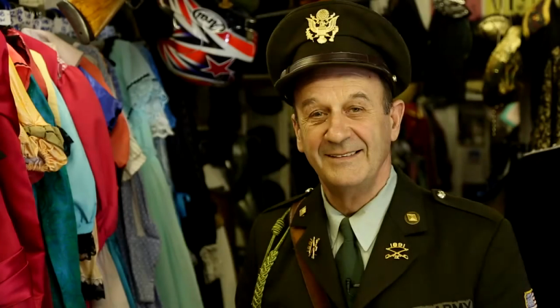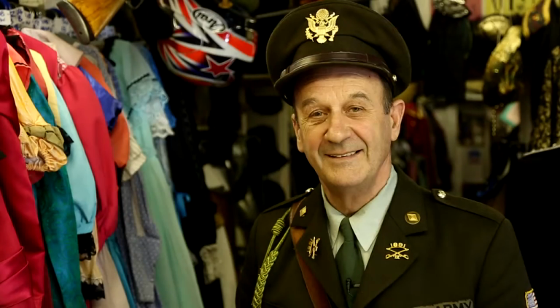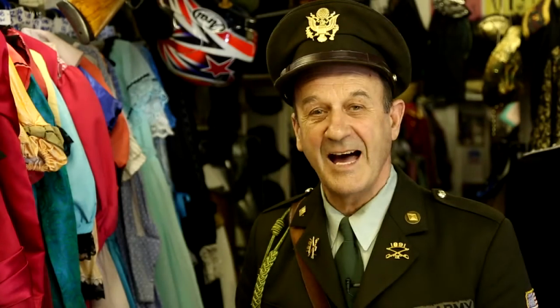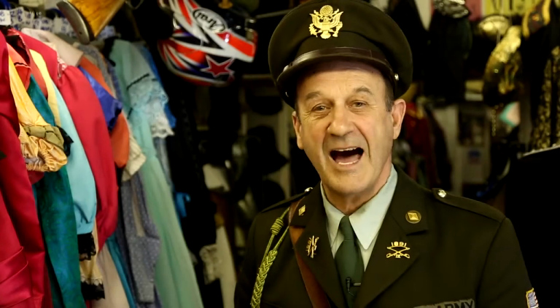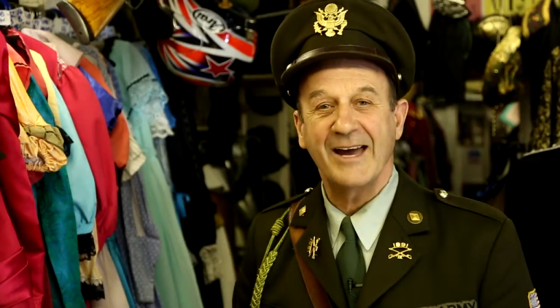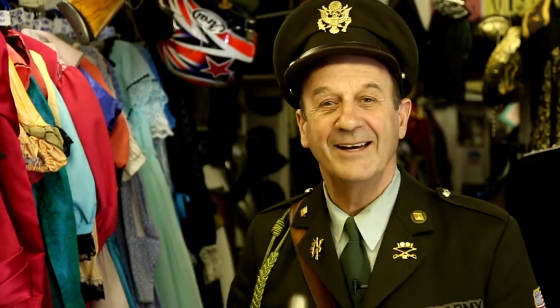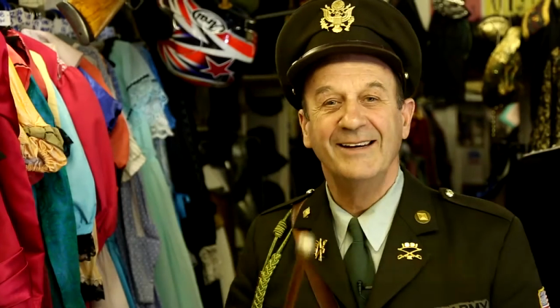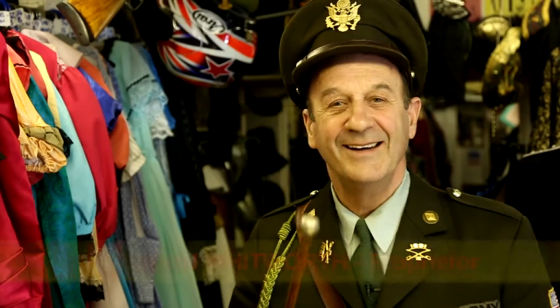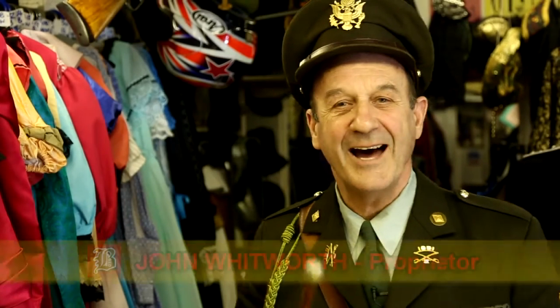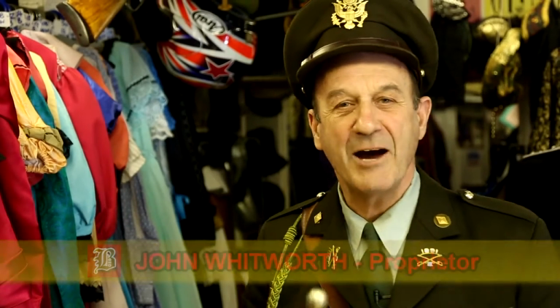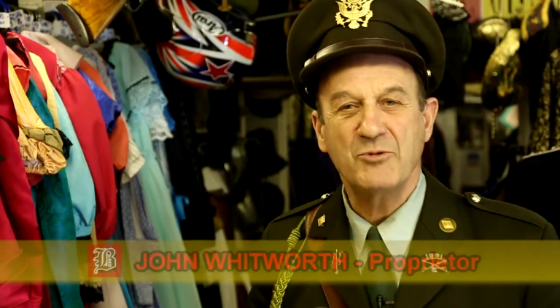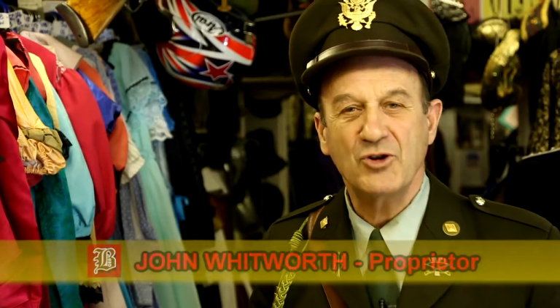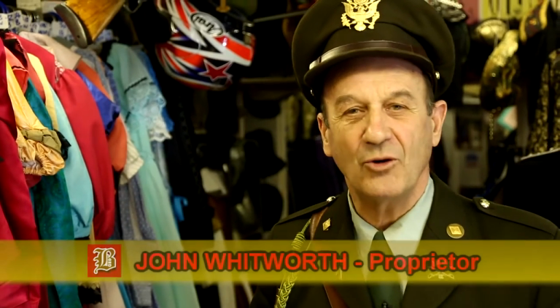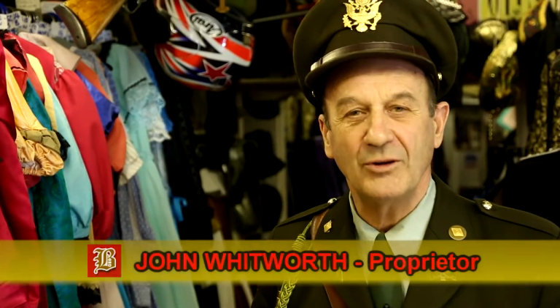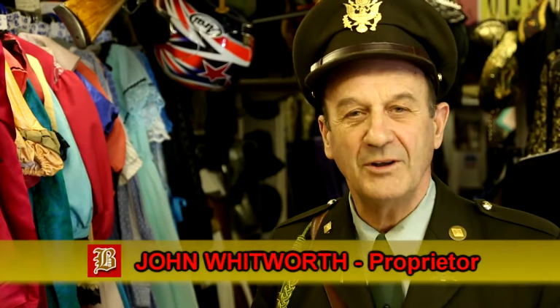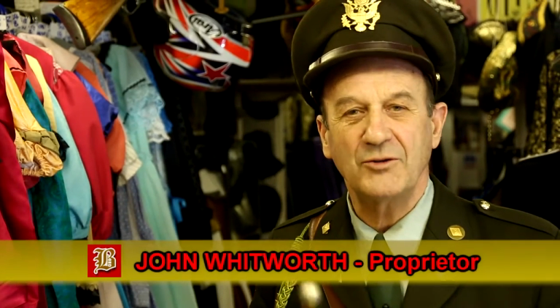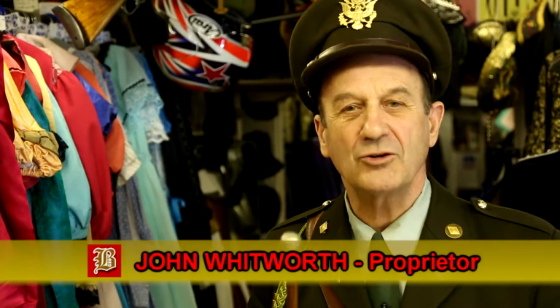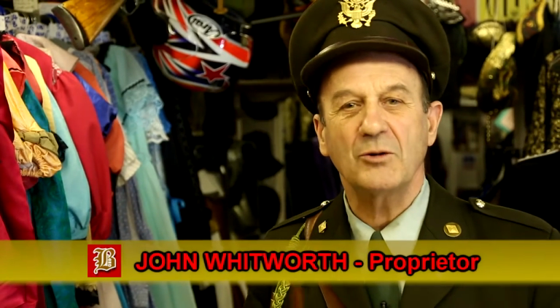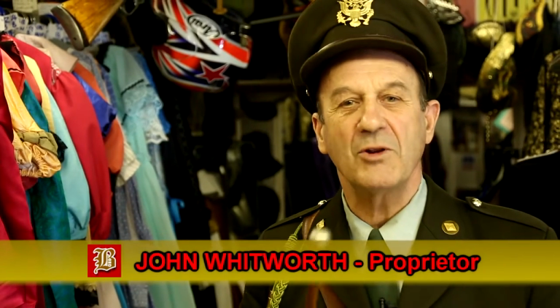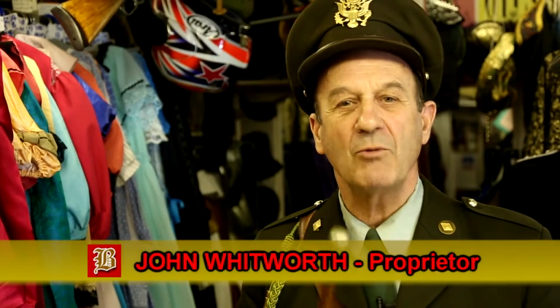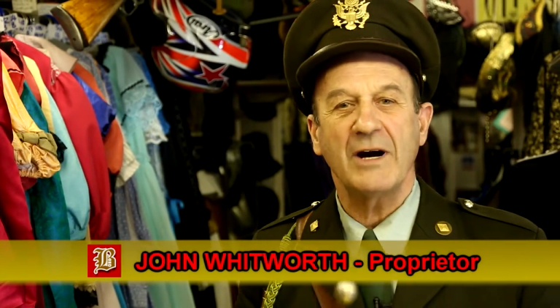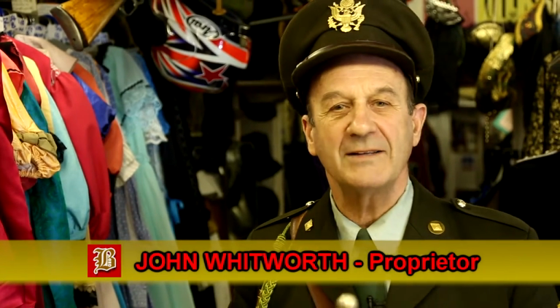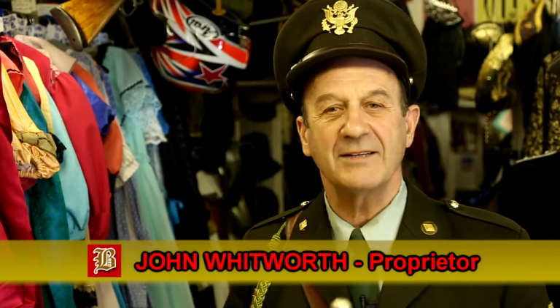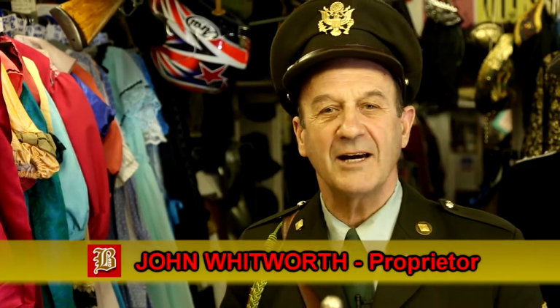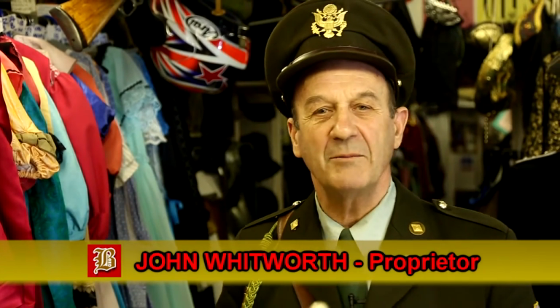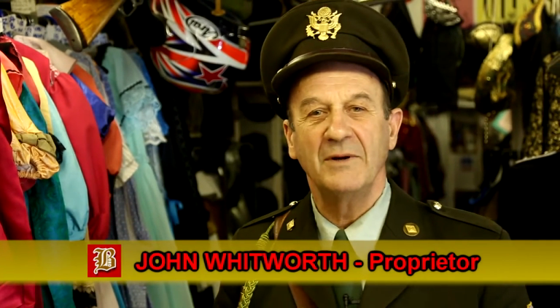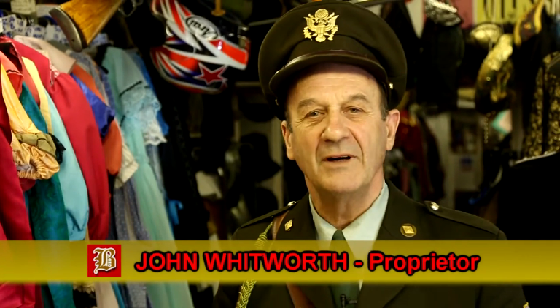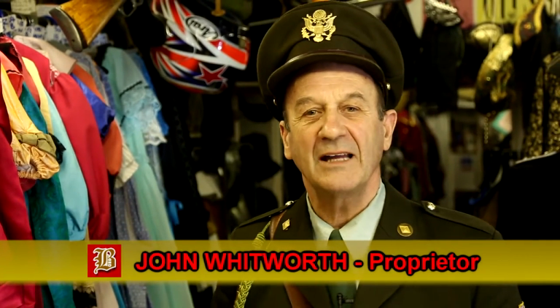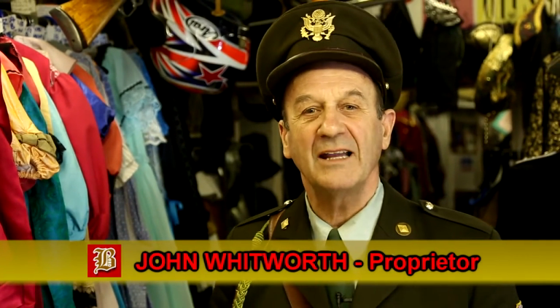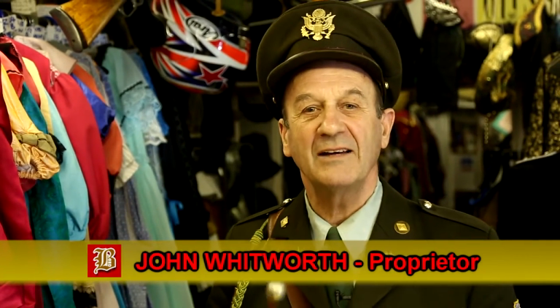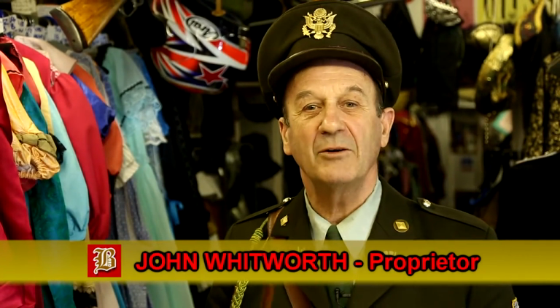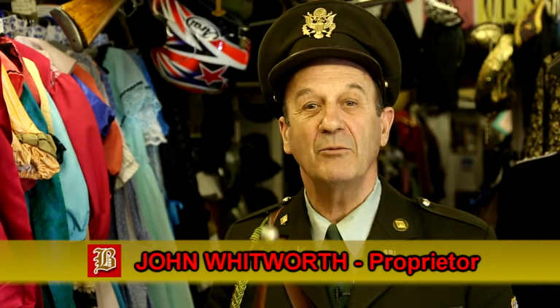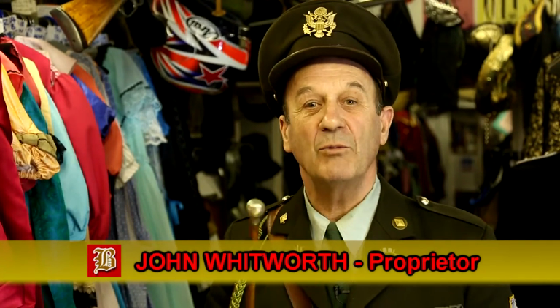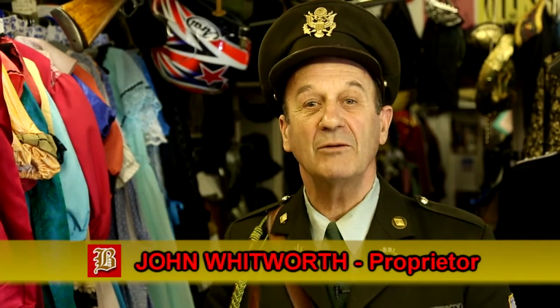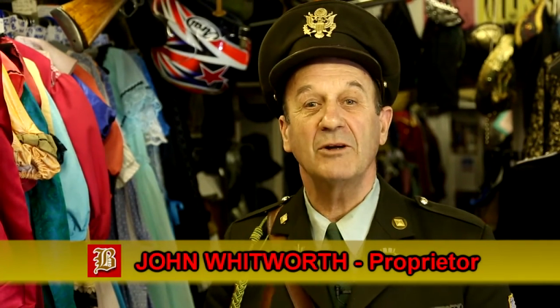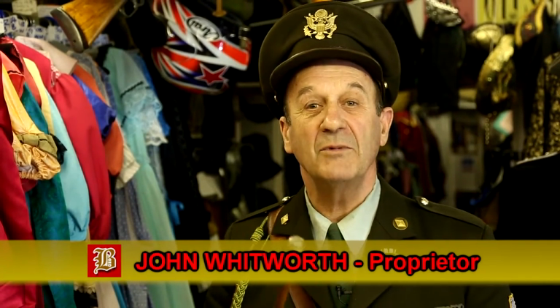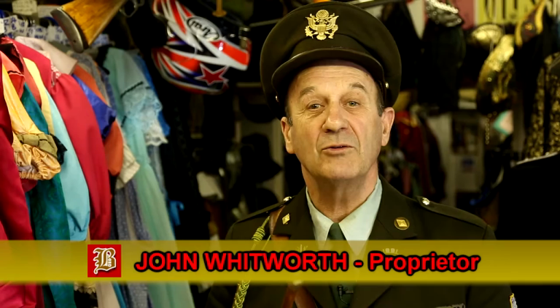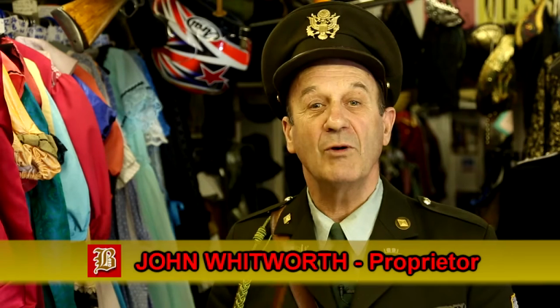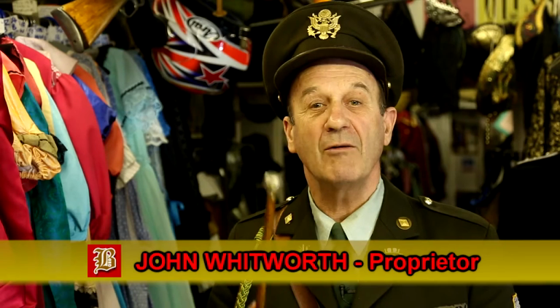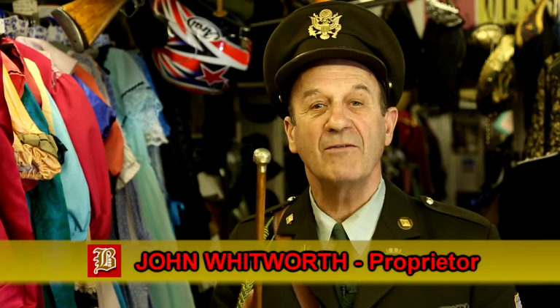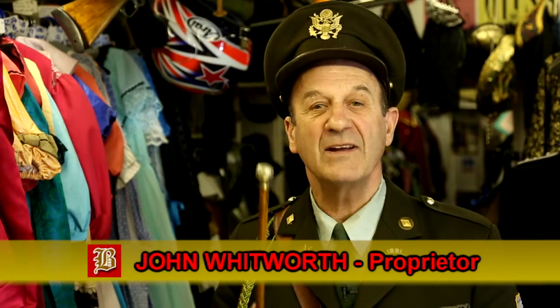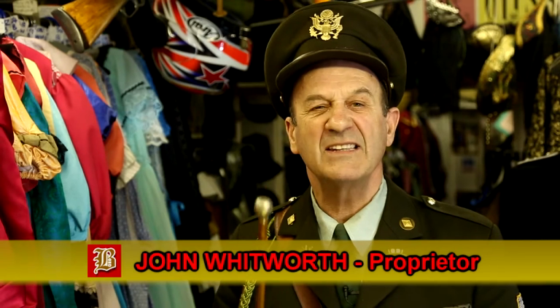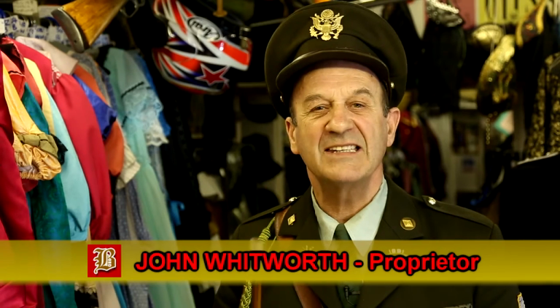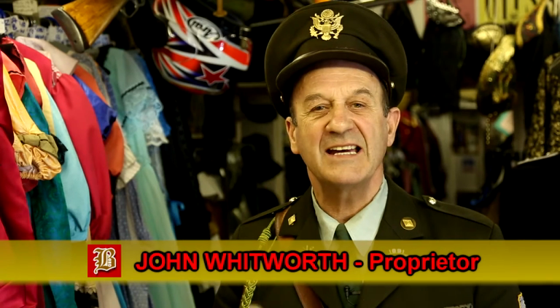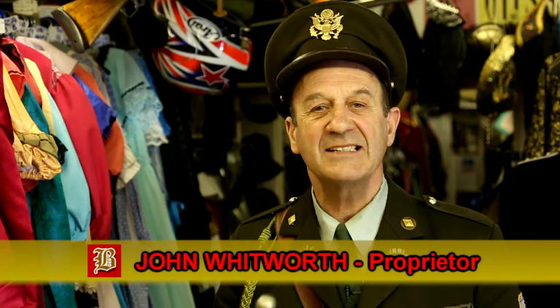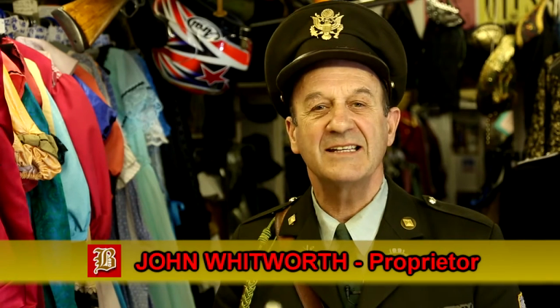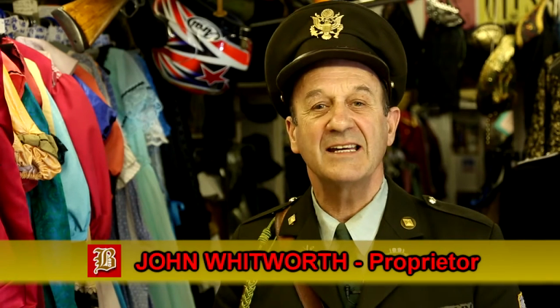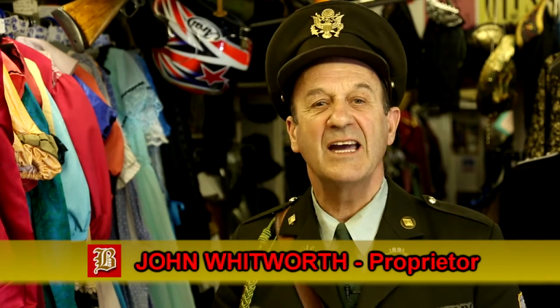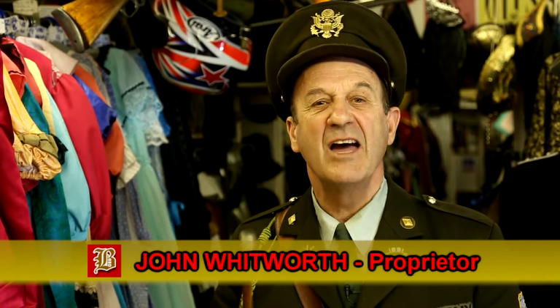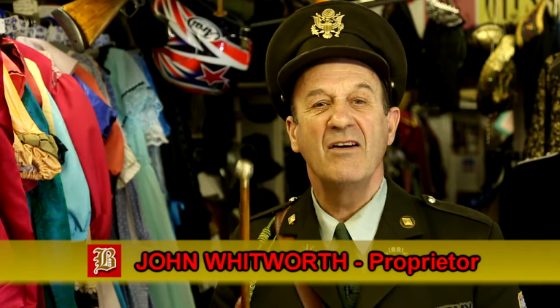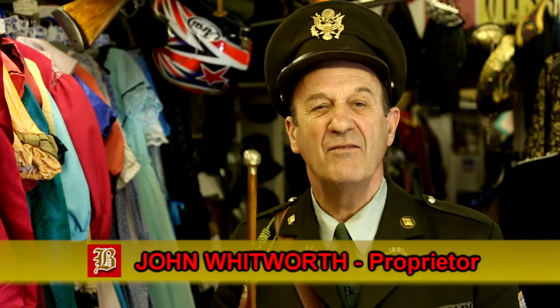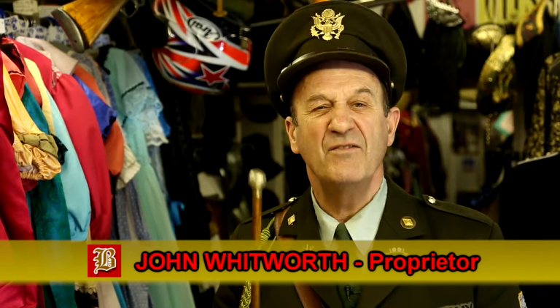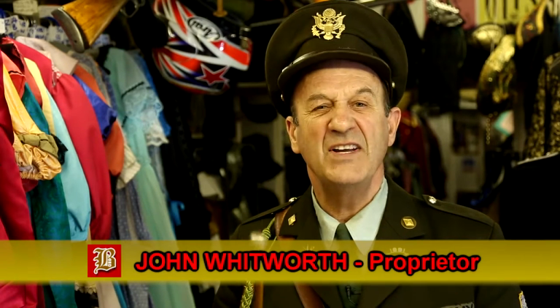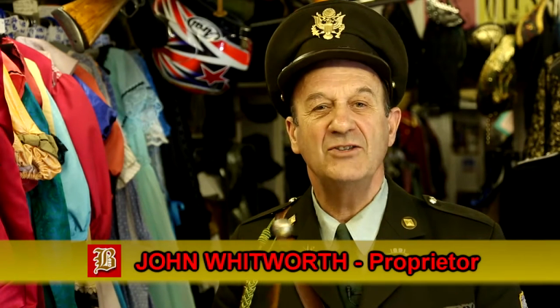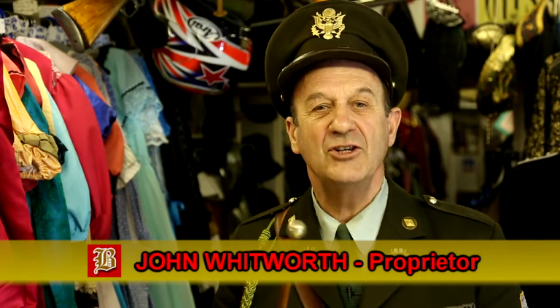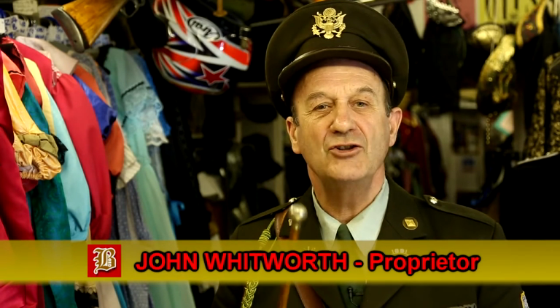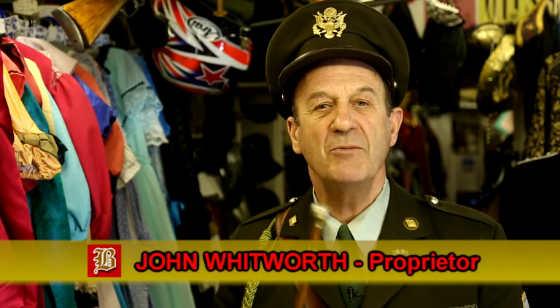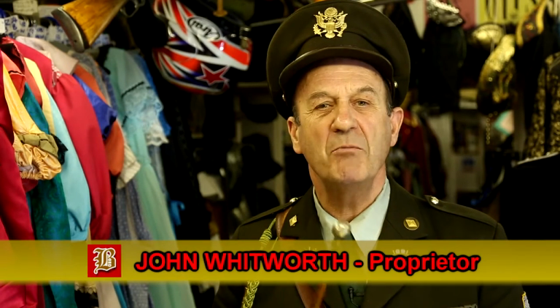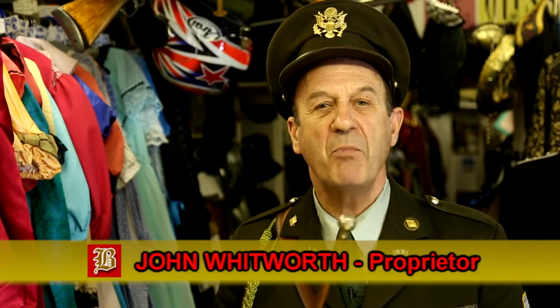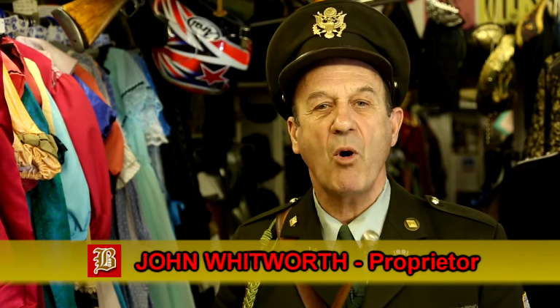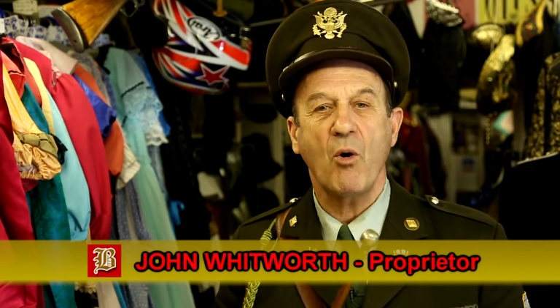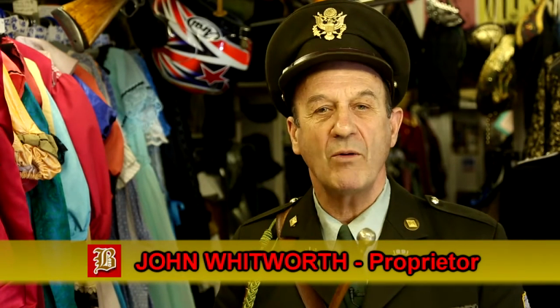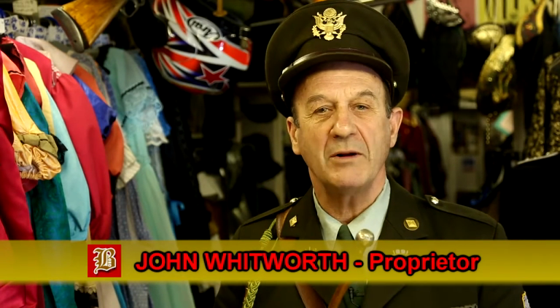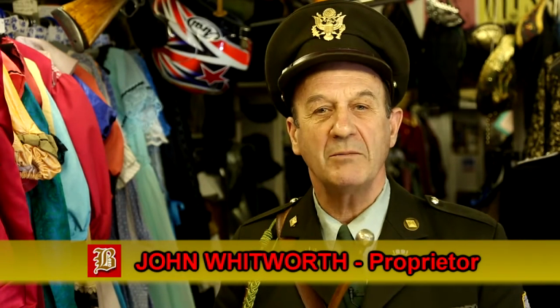Hi, I'm John. You've just come at the right time. I'd like to welcome you to our fantastic Vintage Emporium.